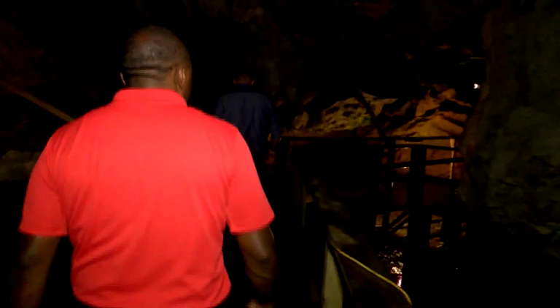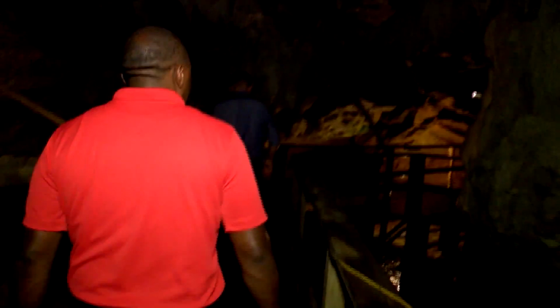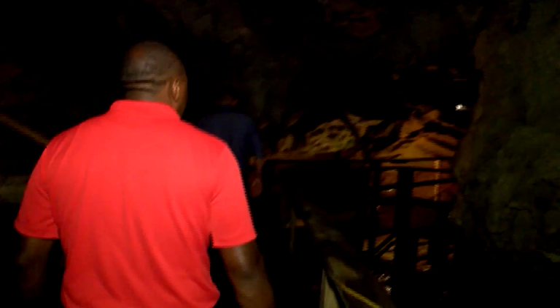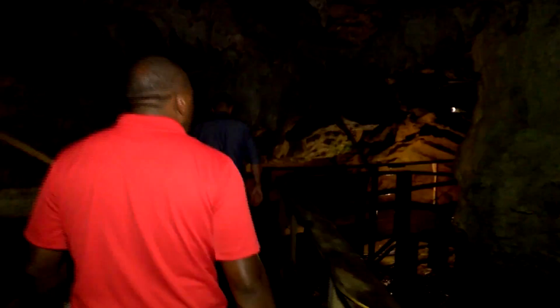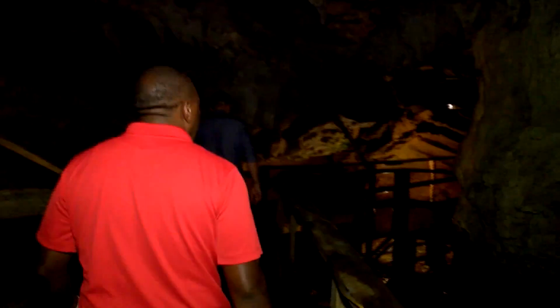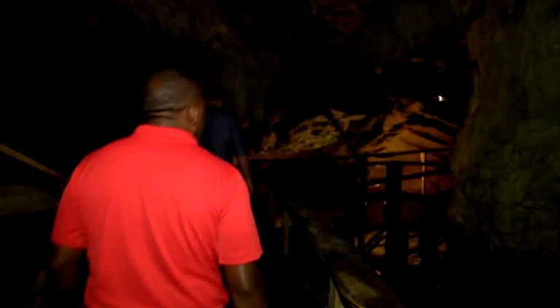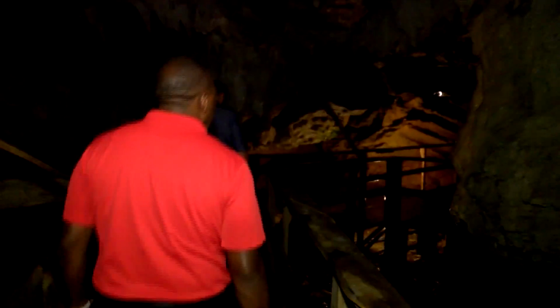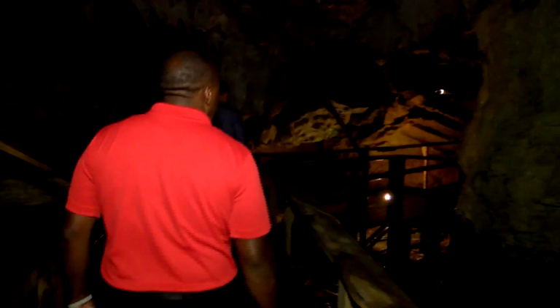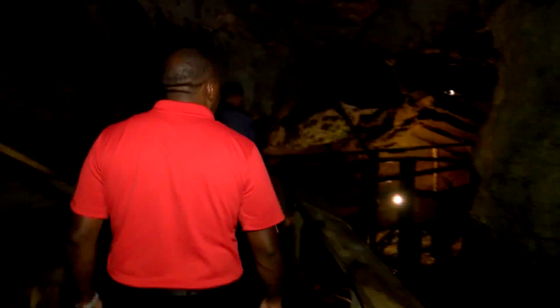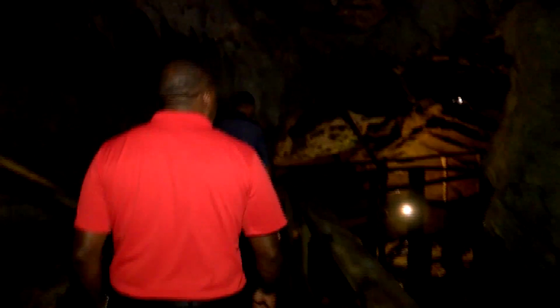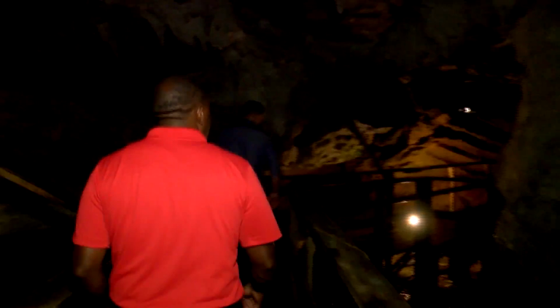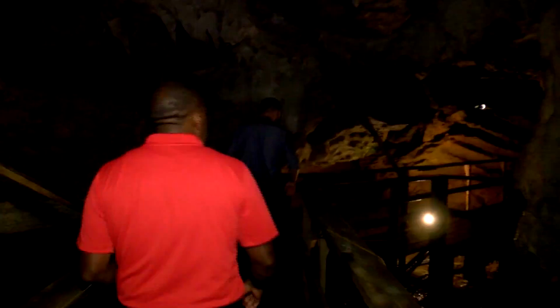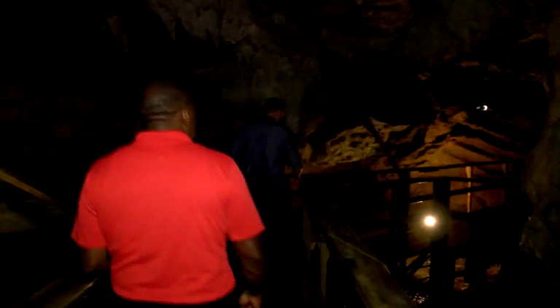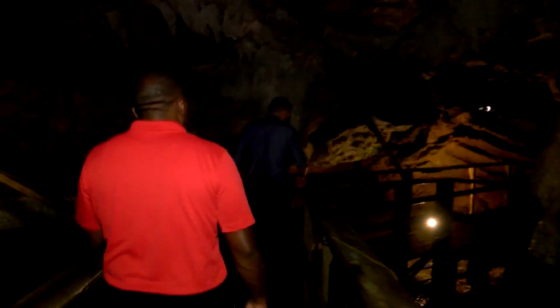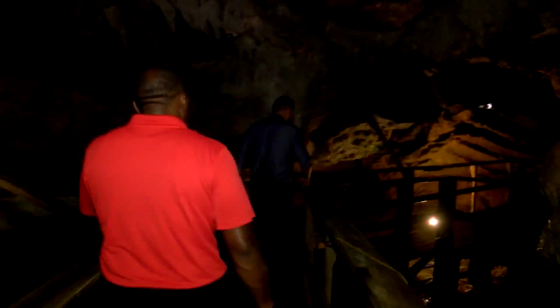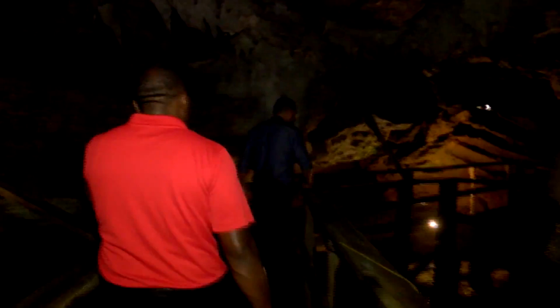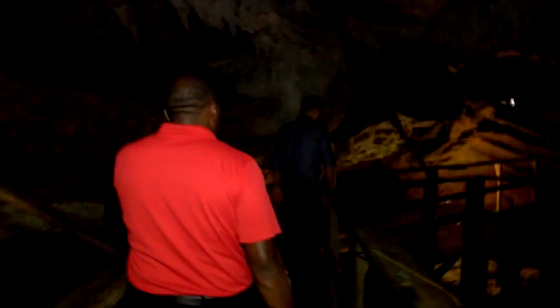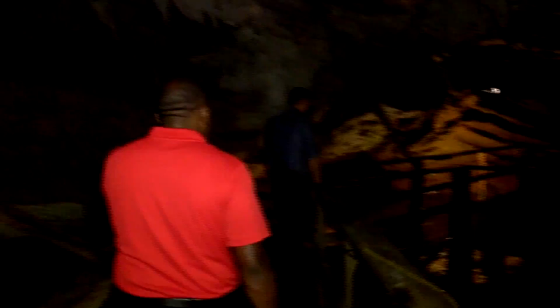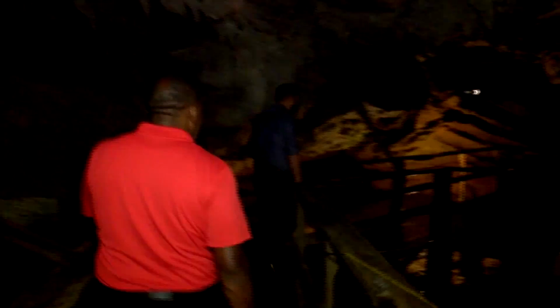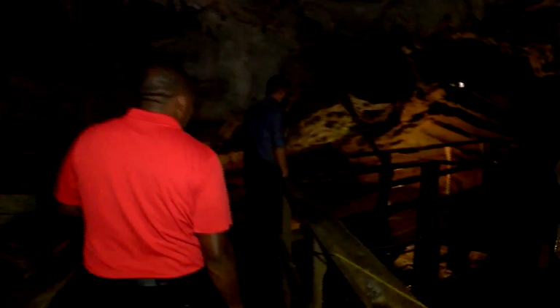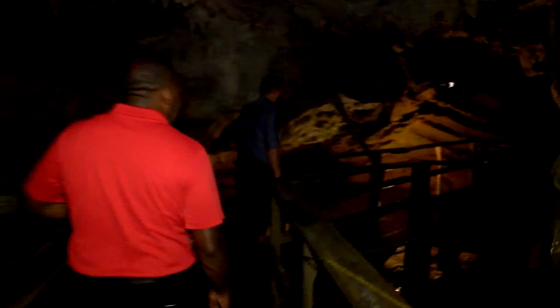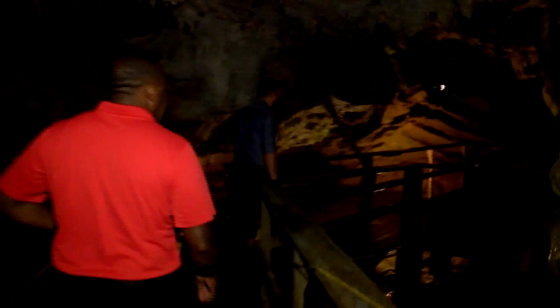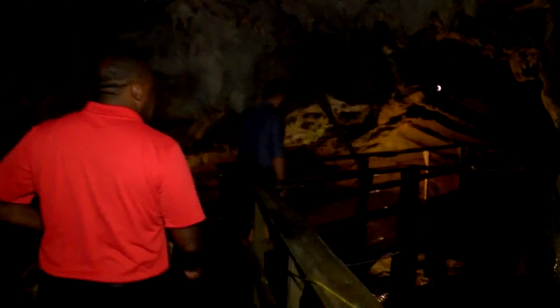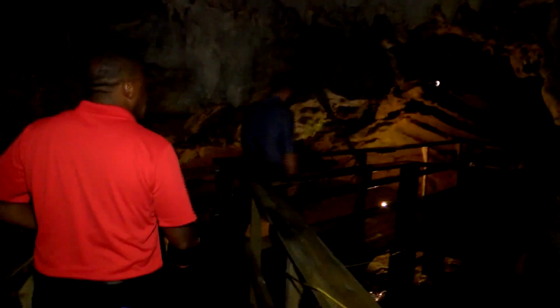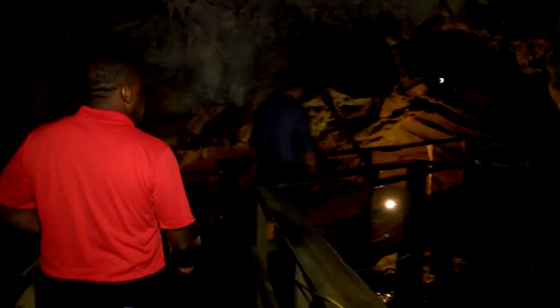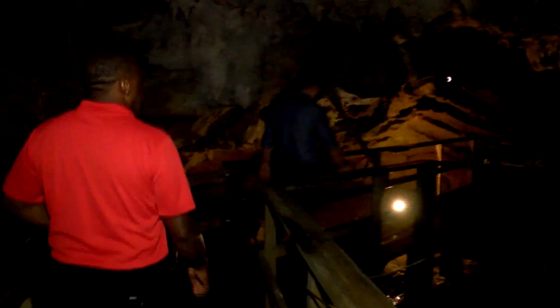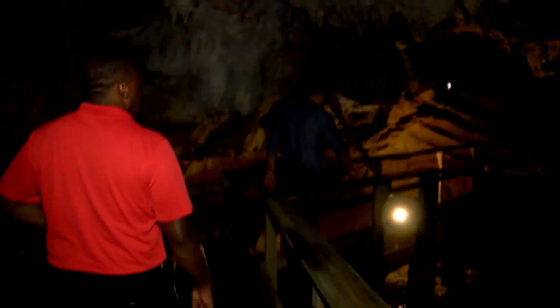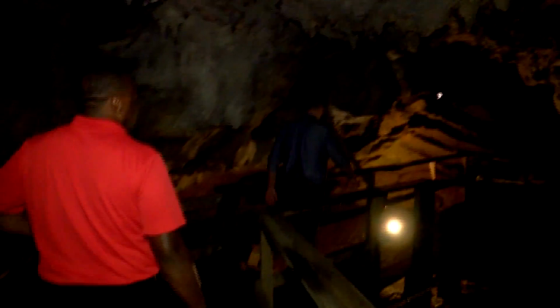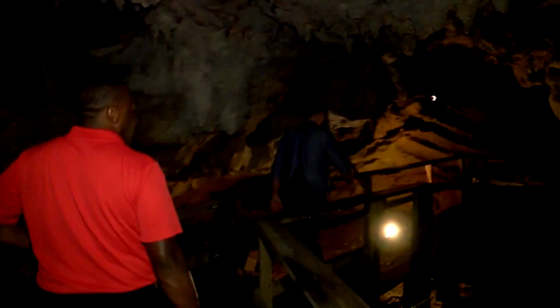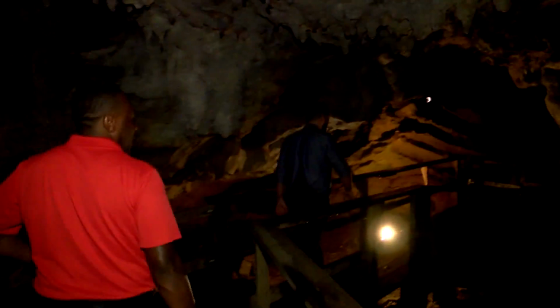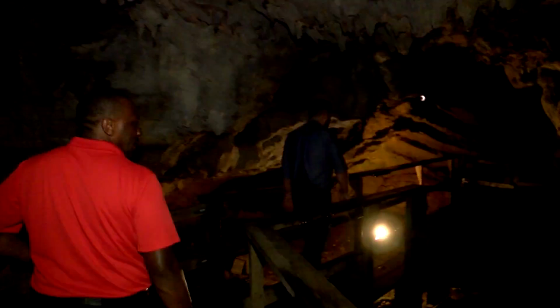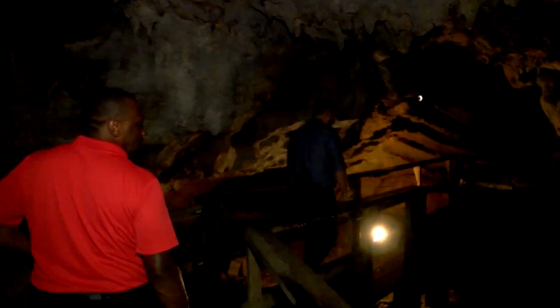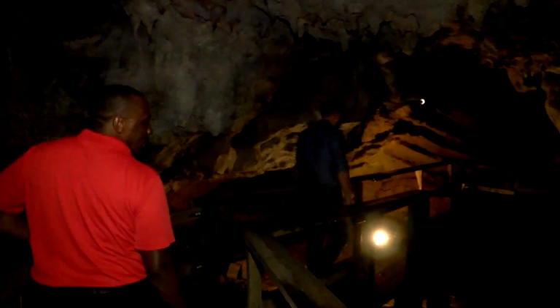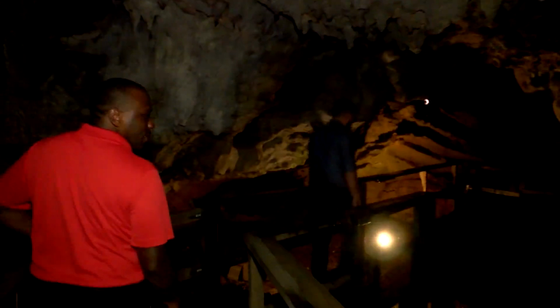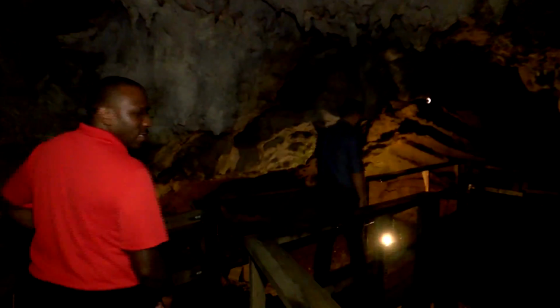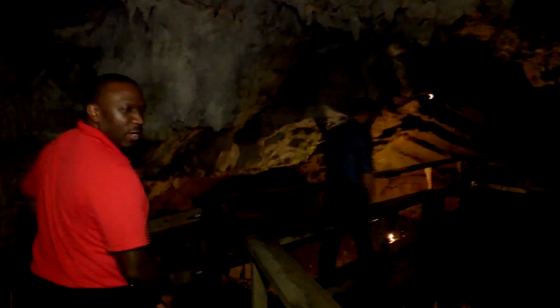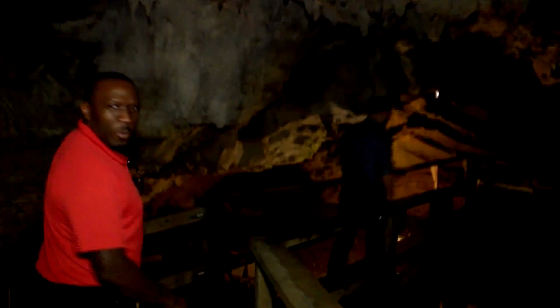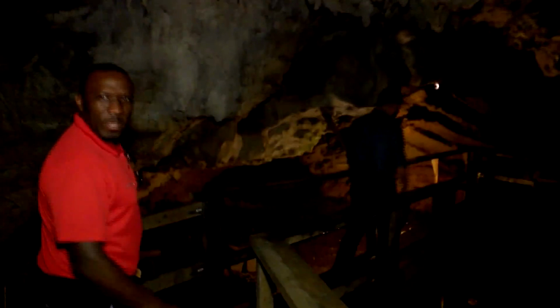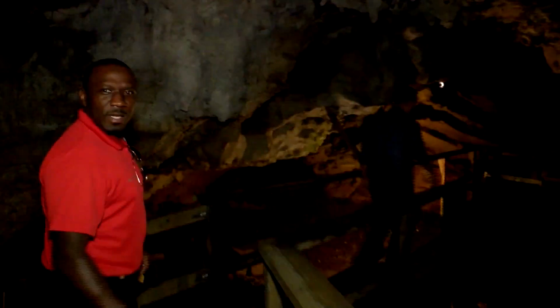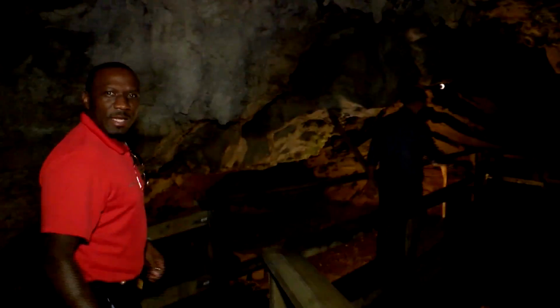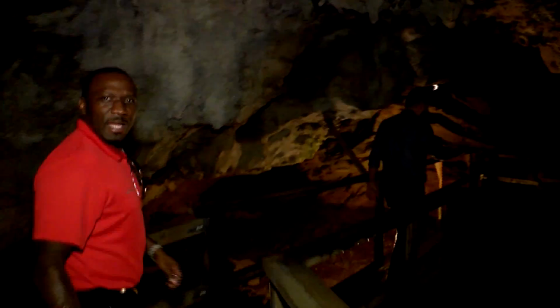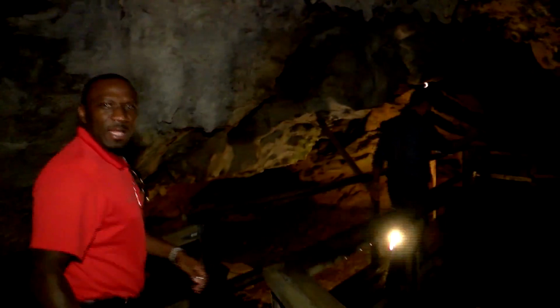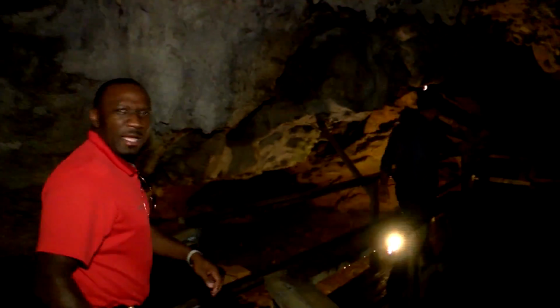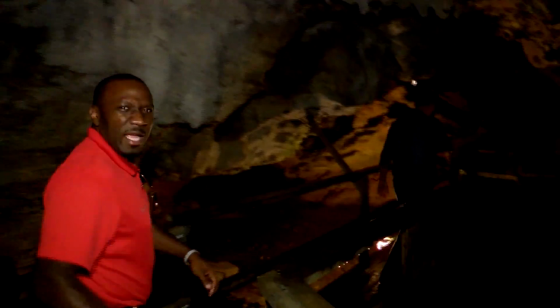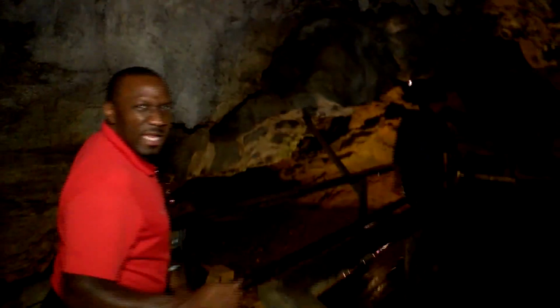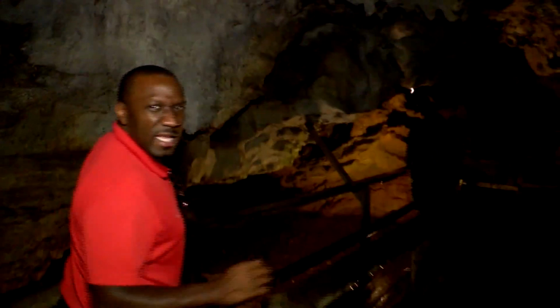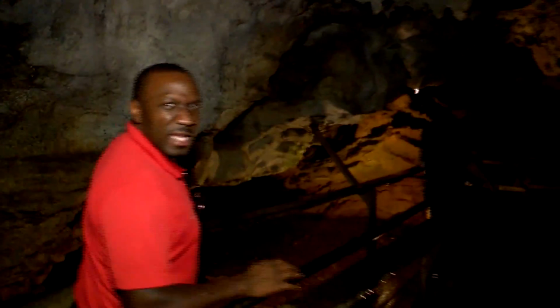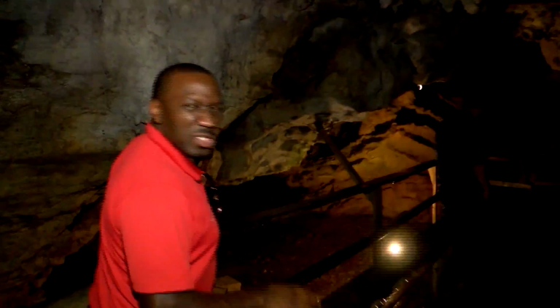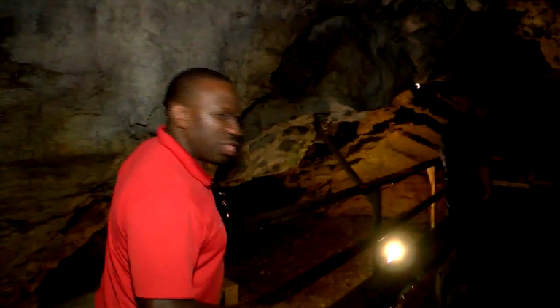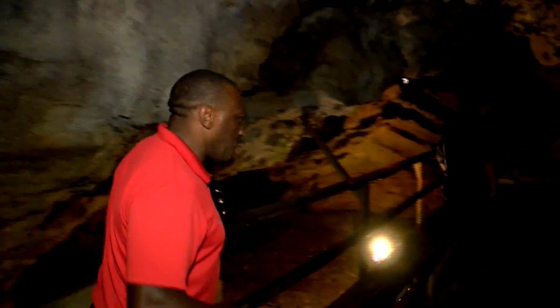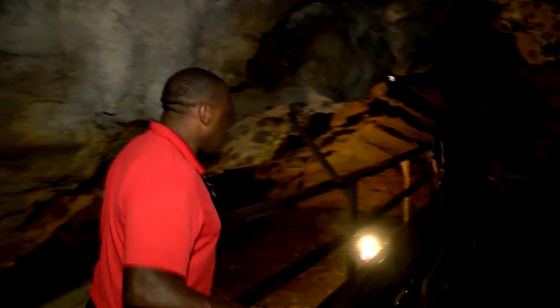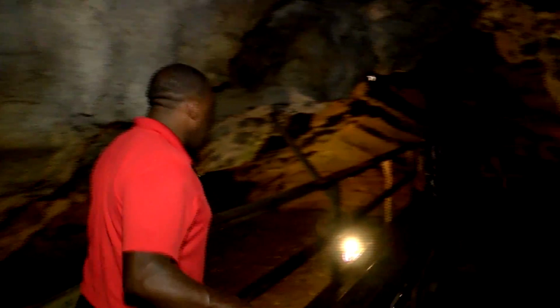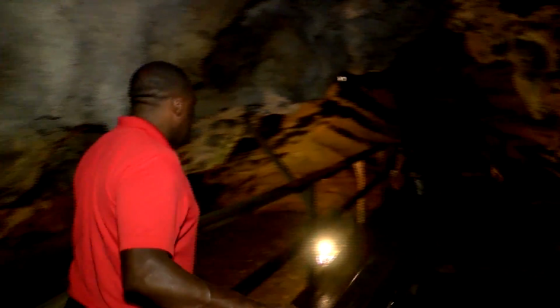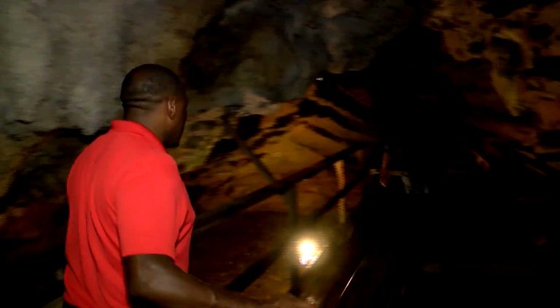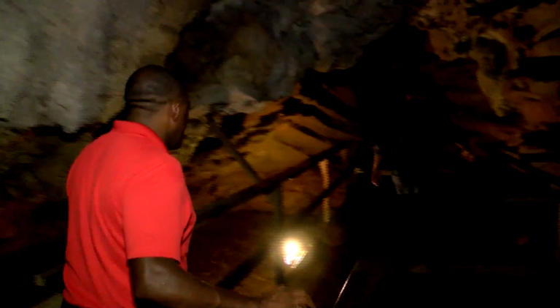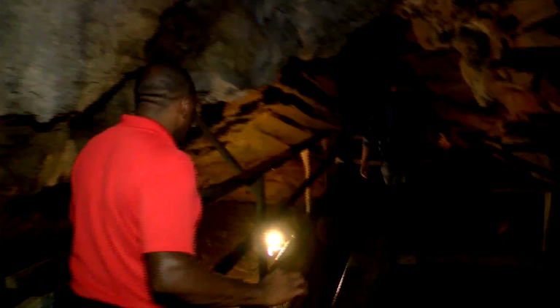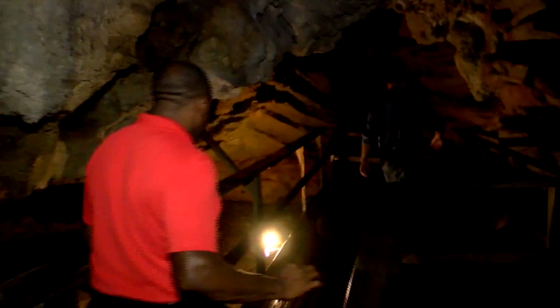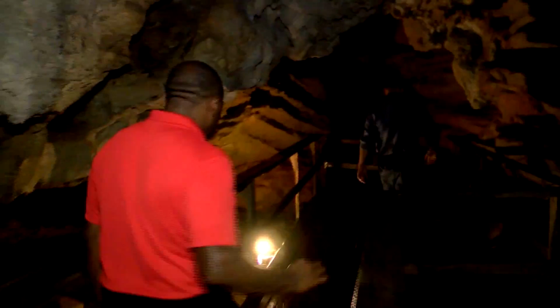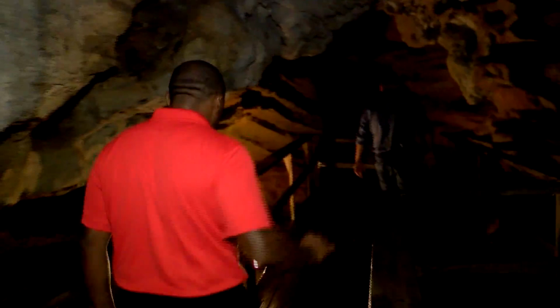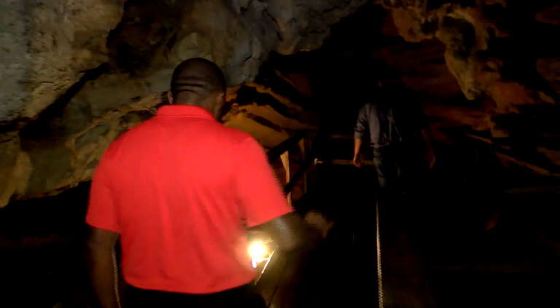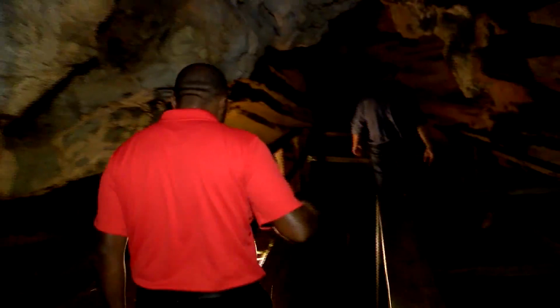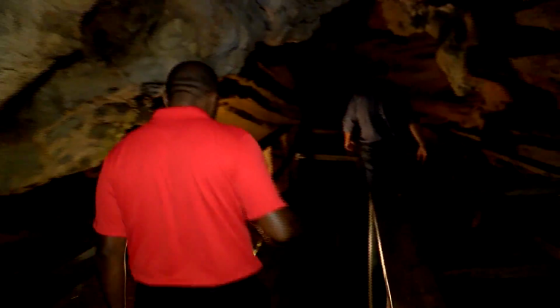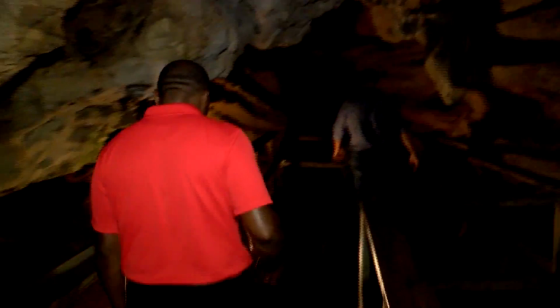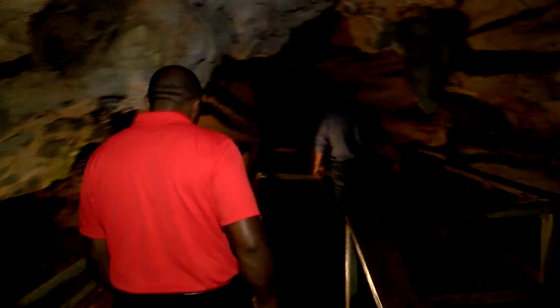This is crazy! I feel like this is in Indiana Jones. Seriously.